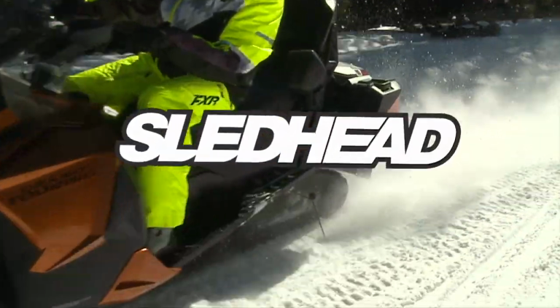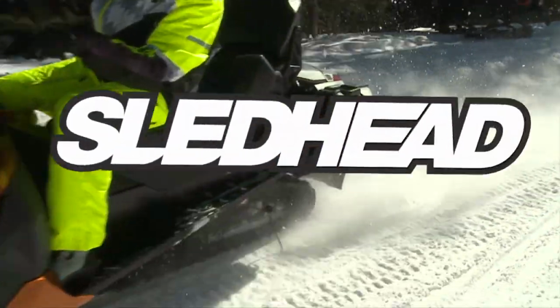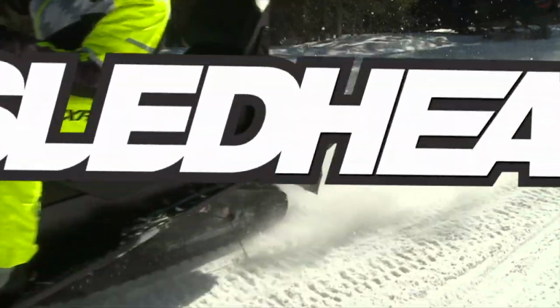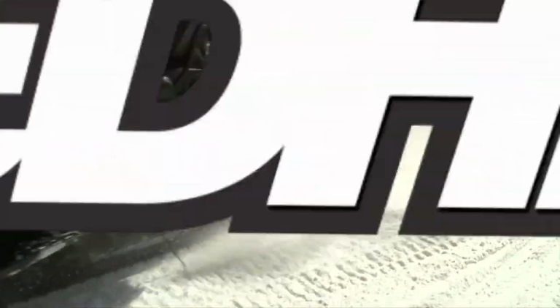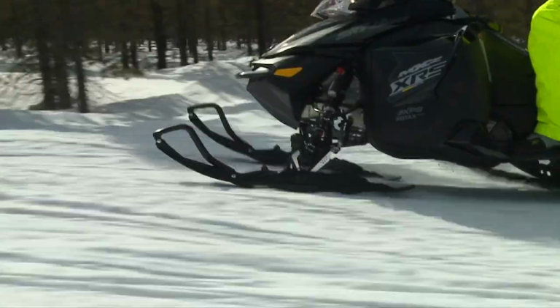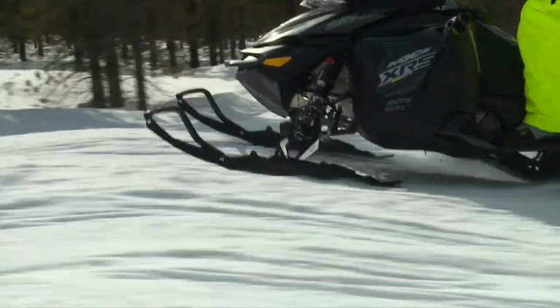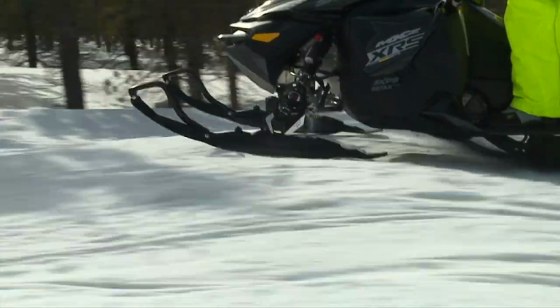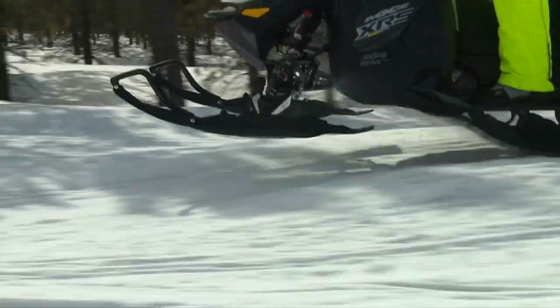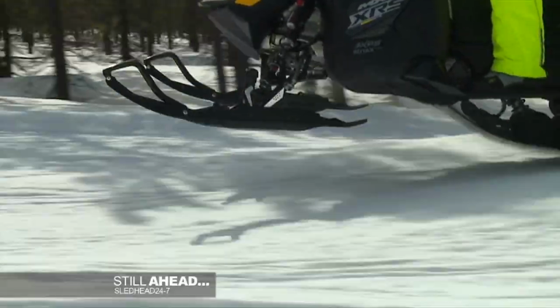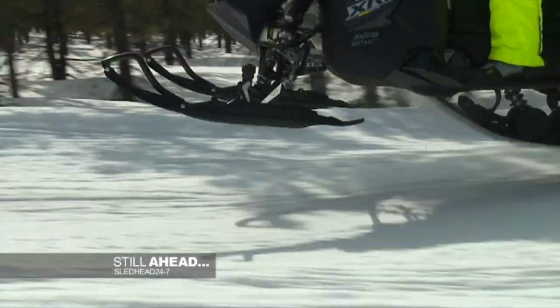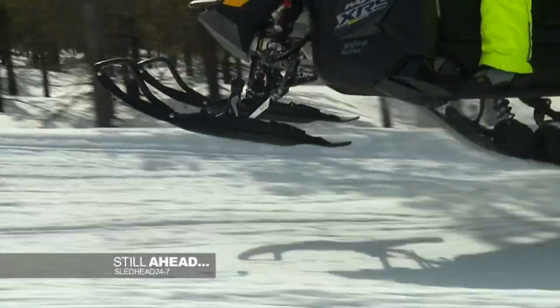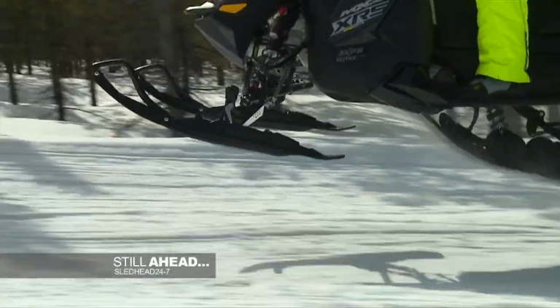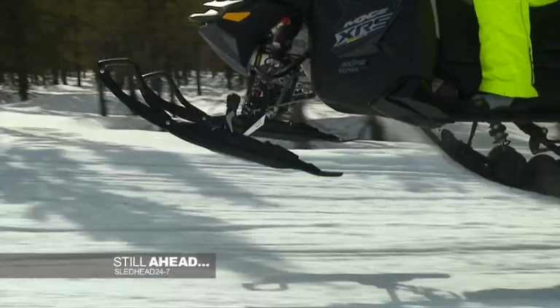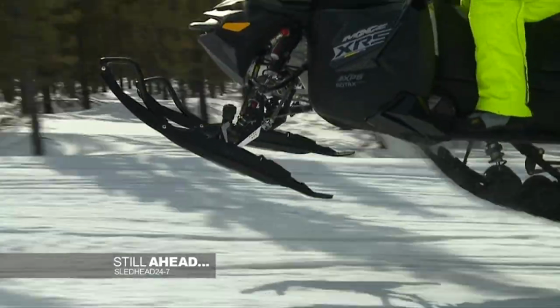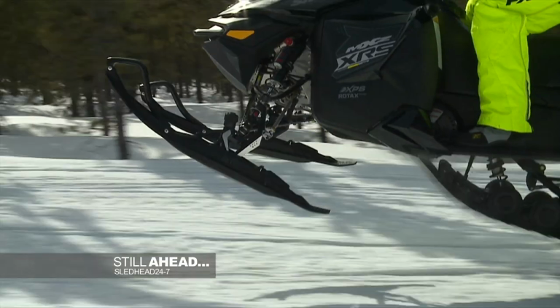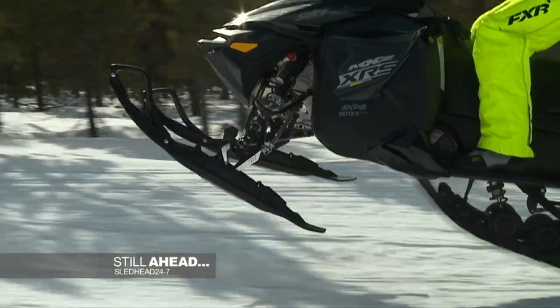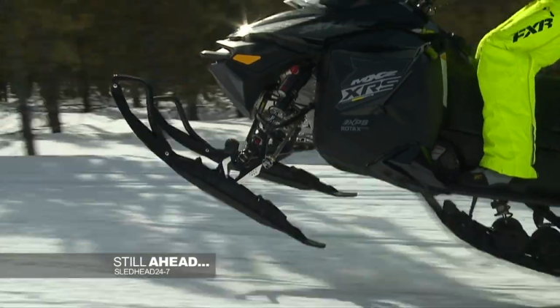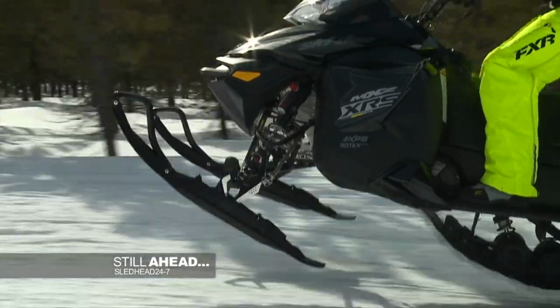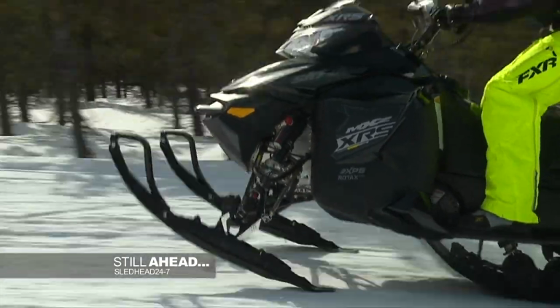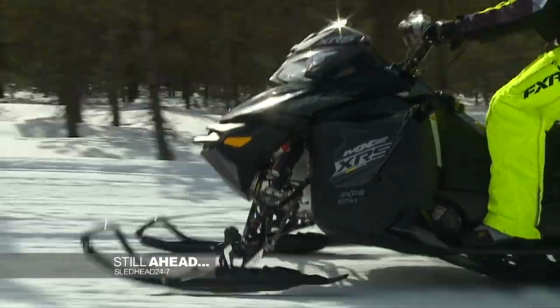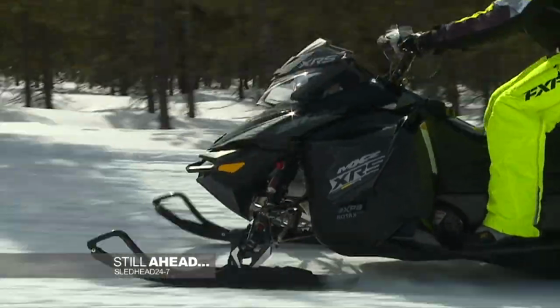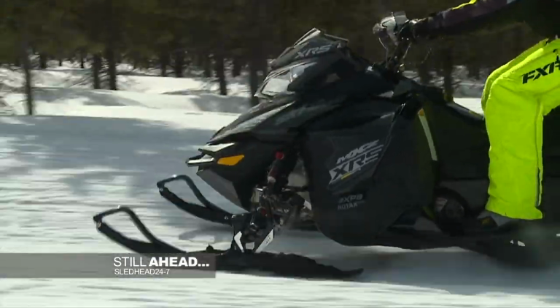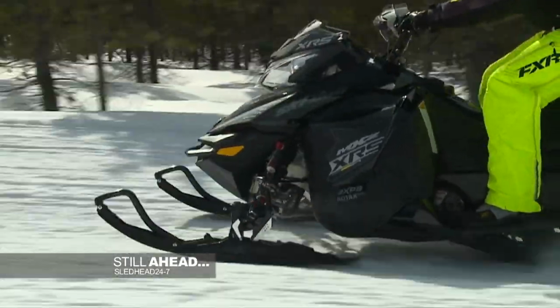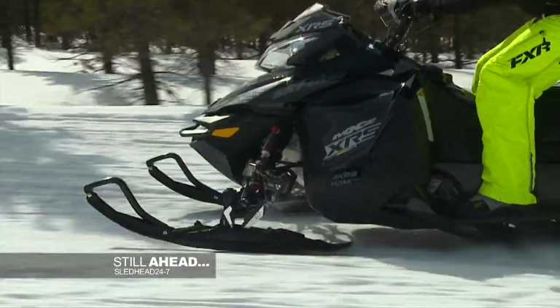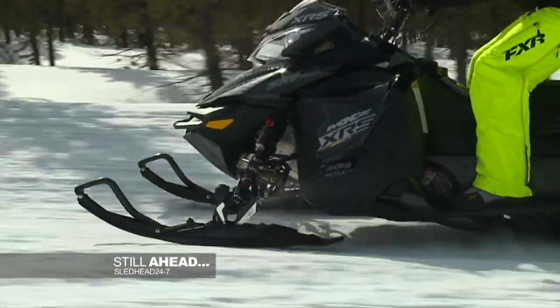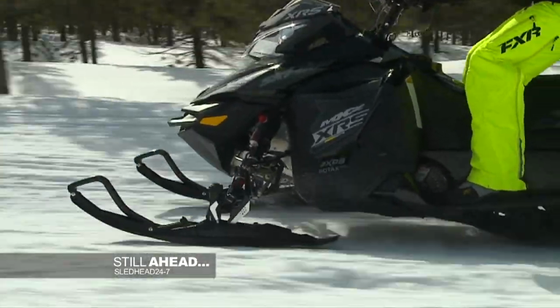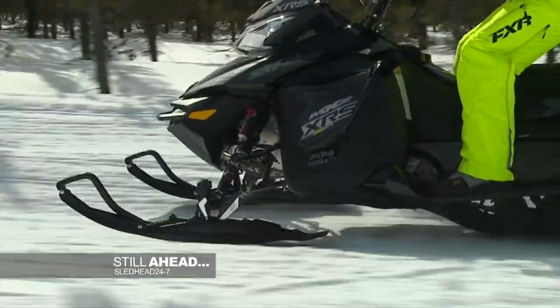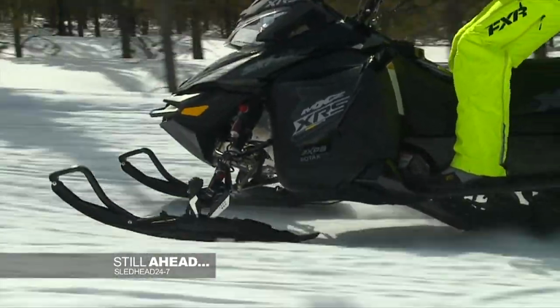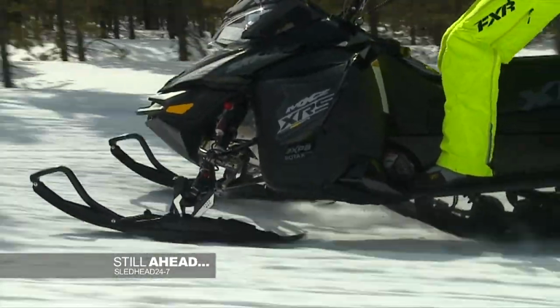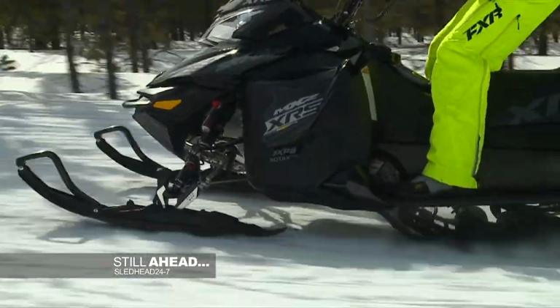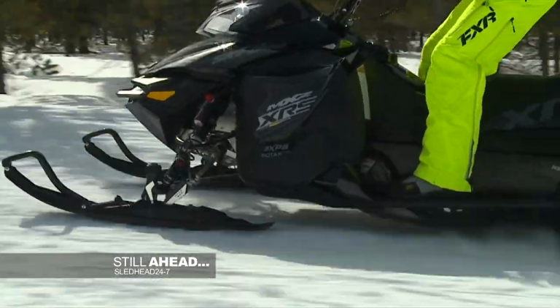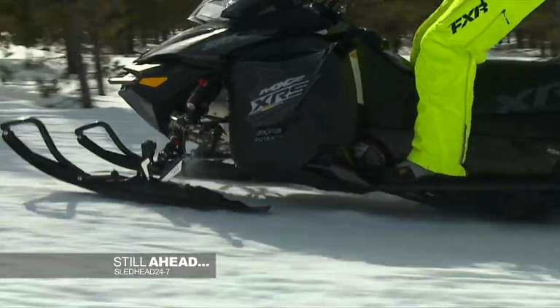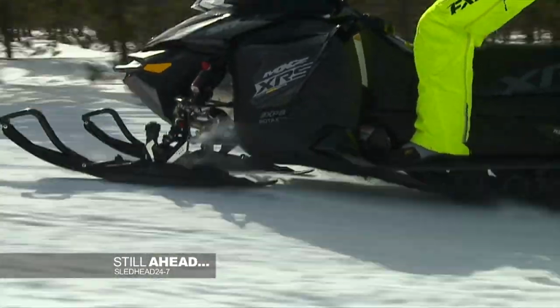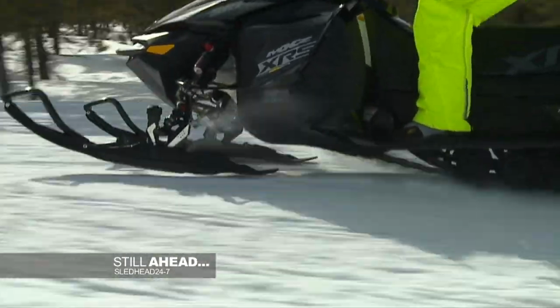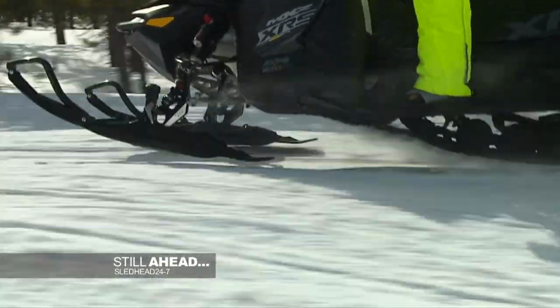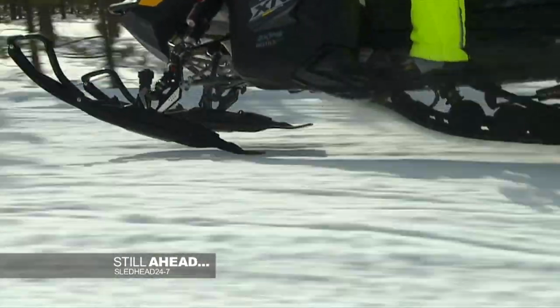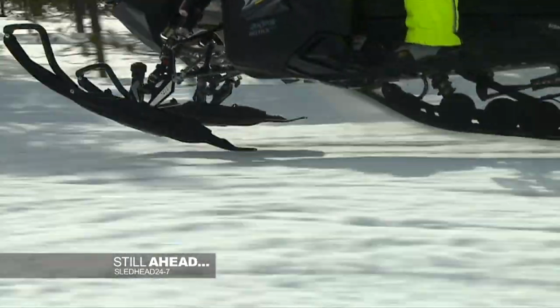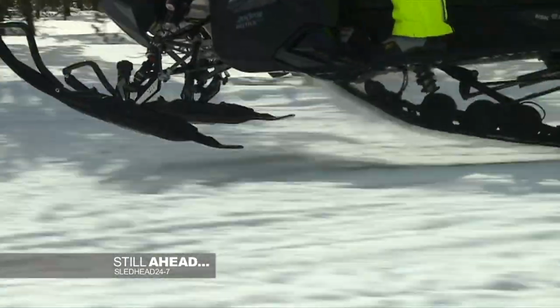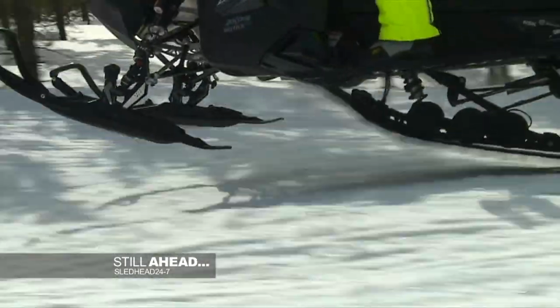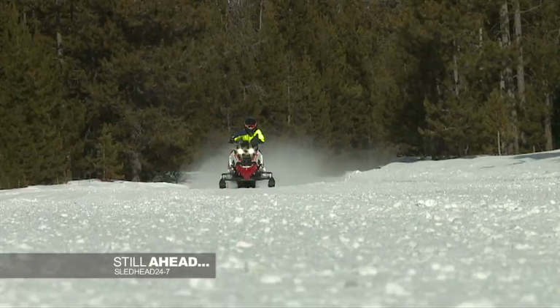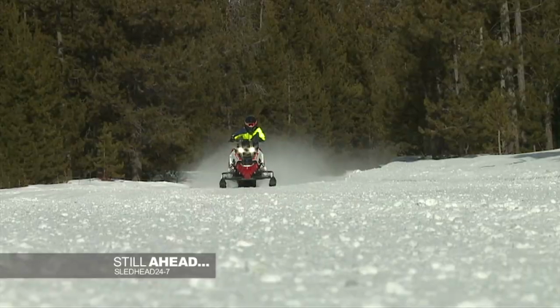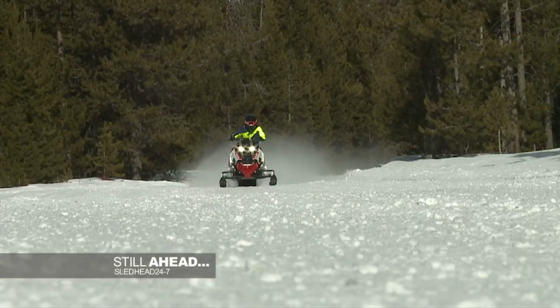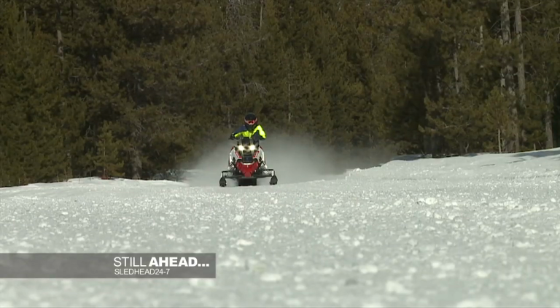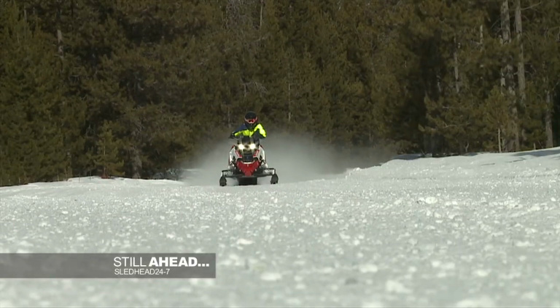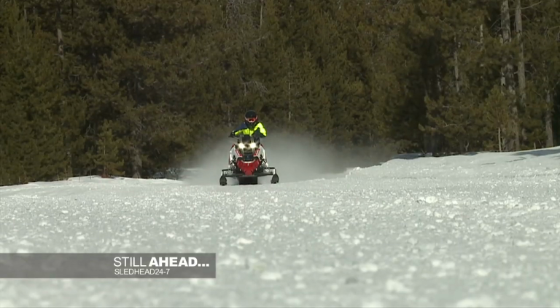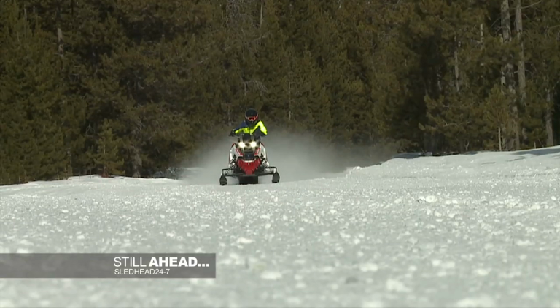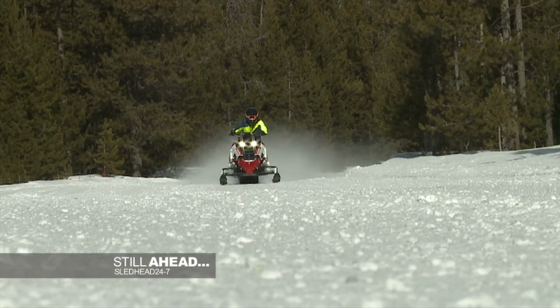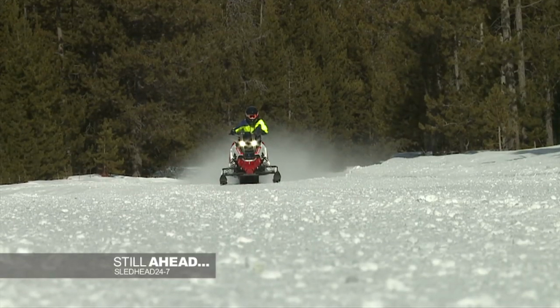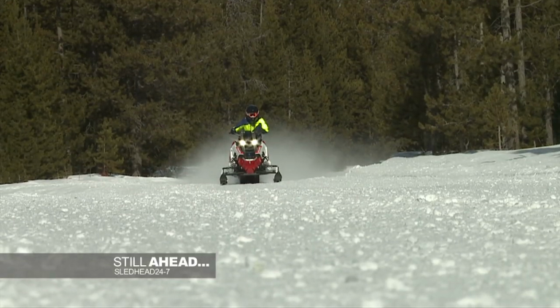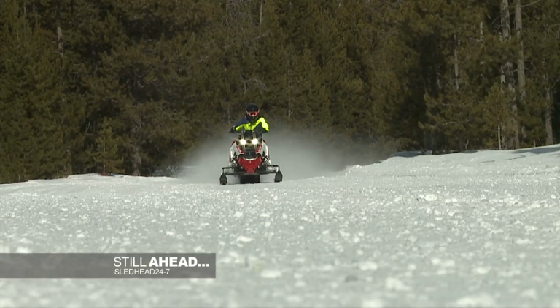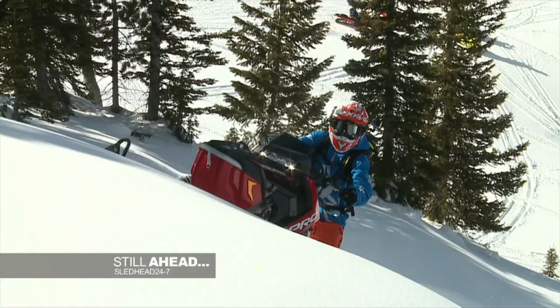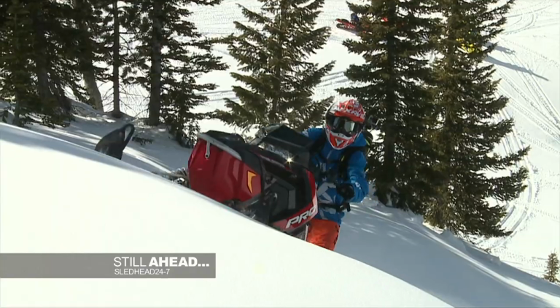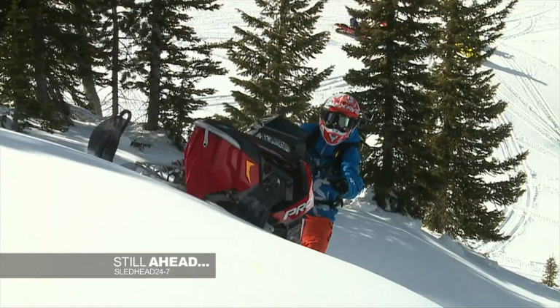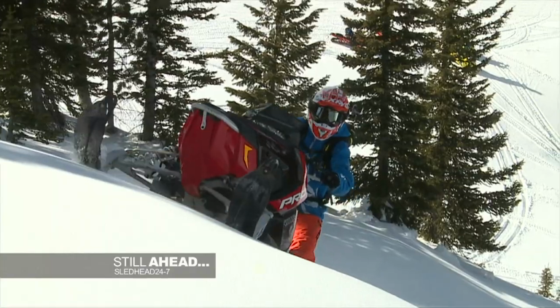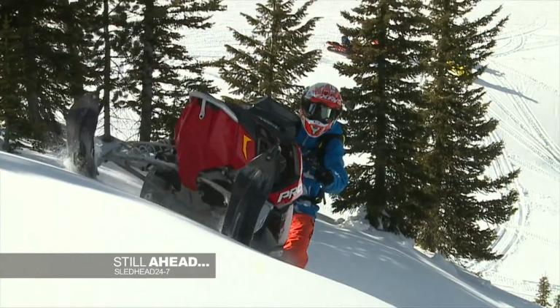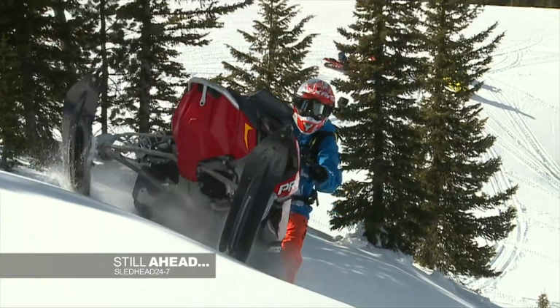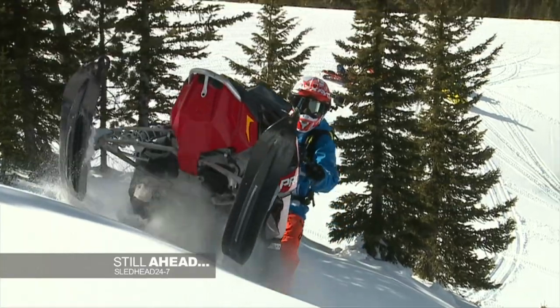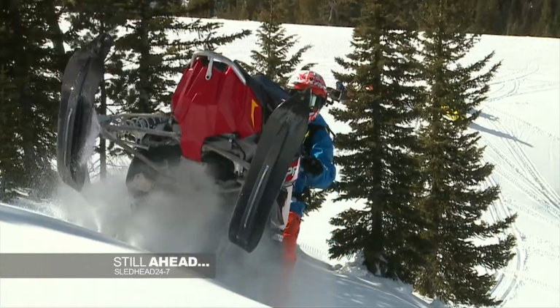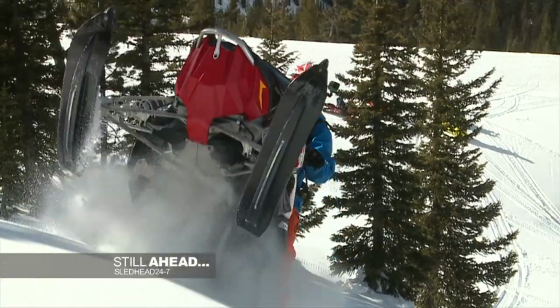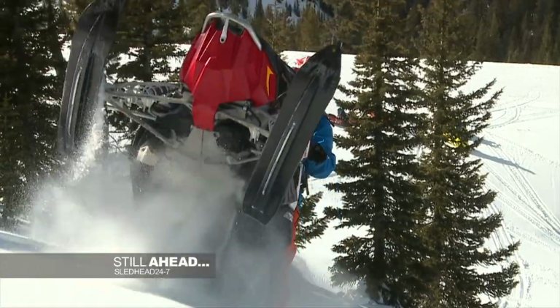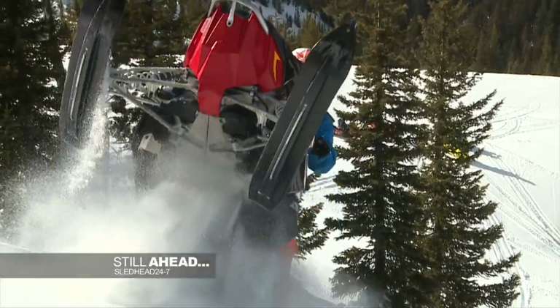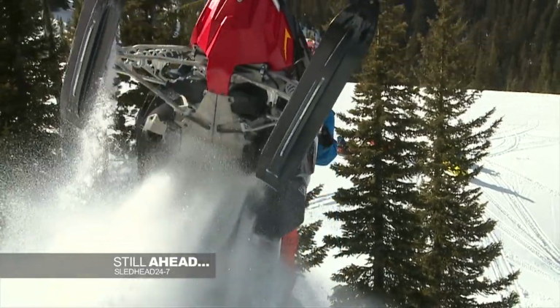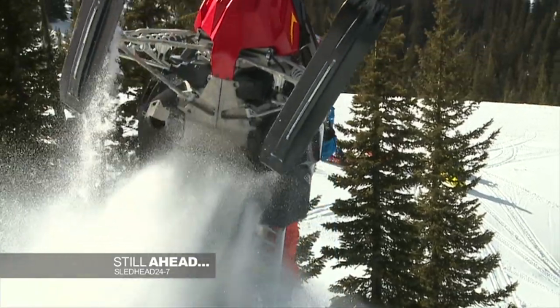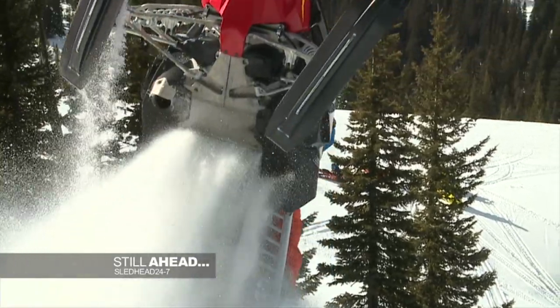Still ahead on Sledhead 24-7: Rough Trail, Groomed Trail, and Mountain. Stay tuned.